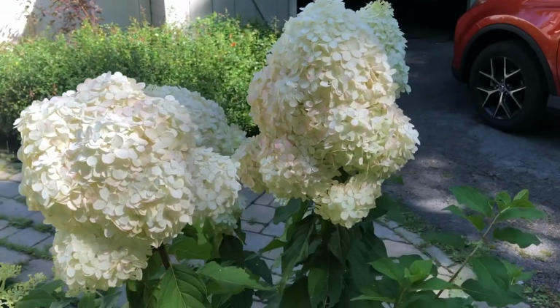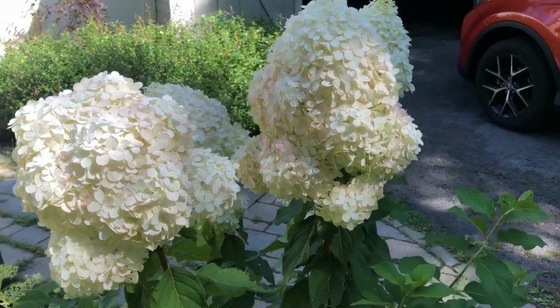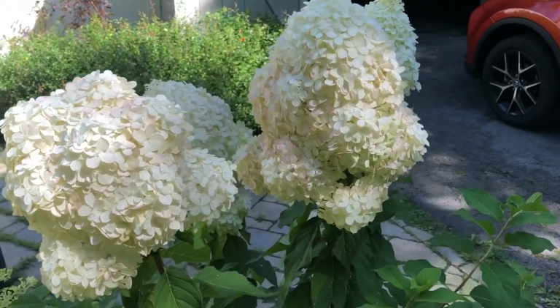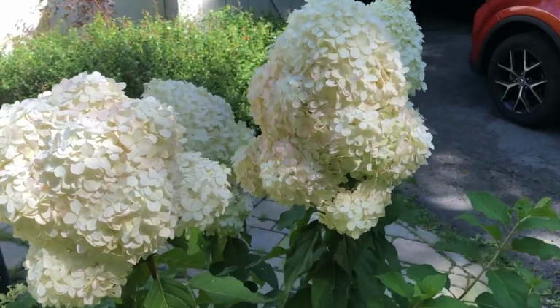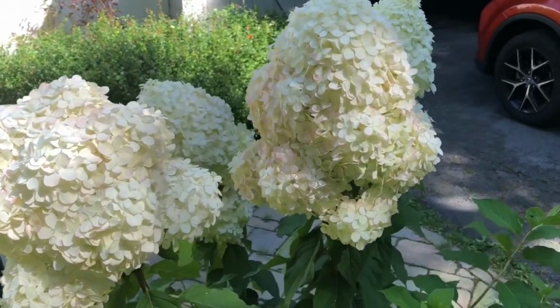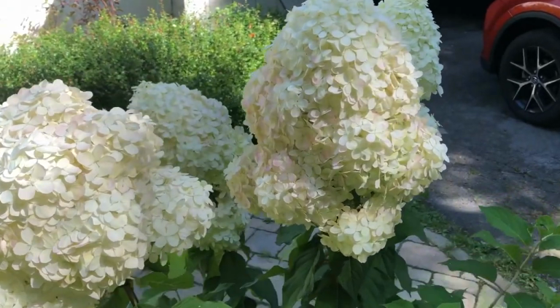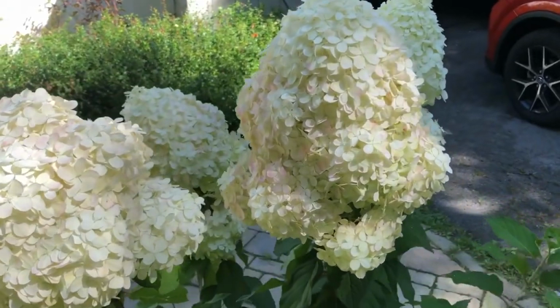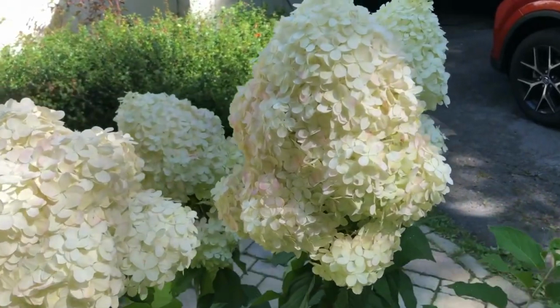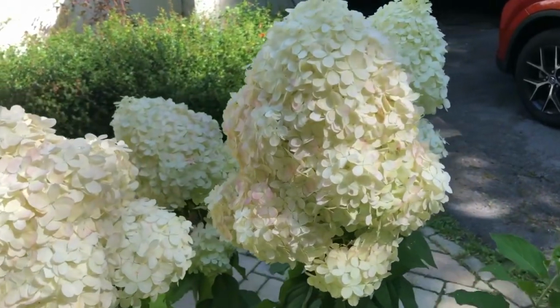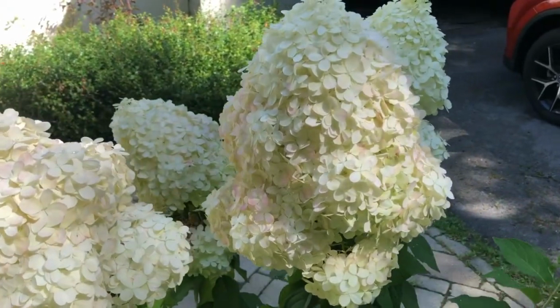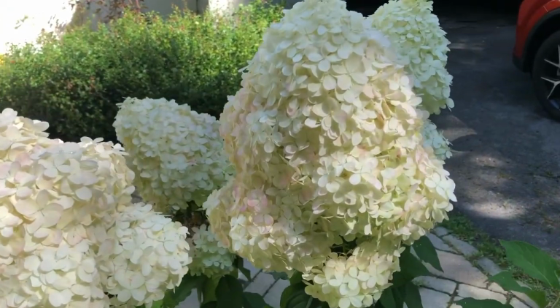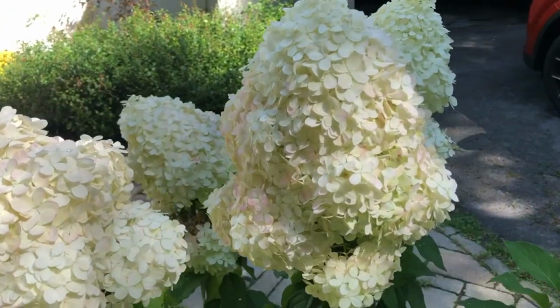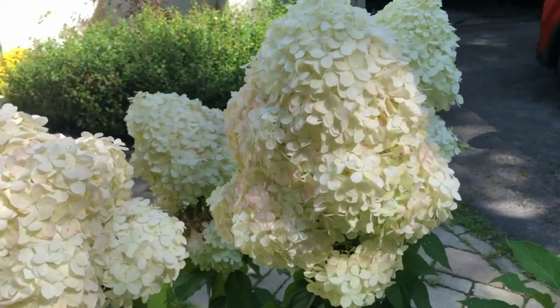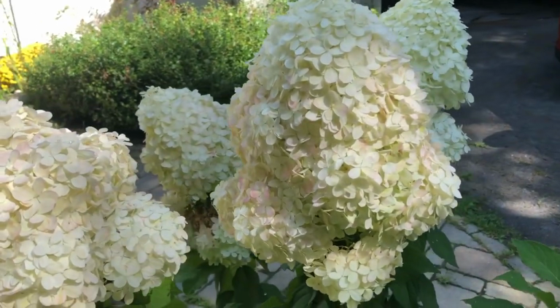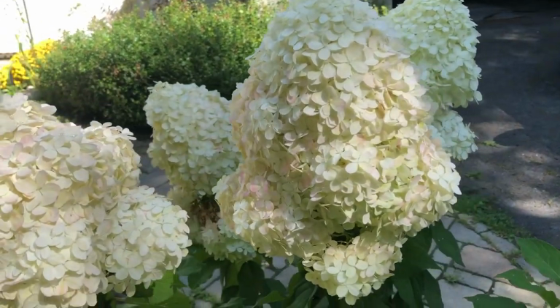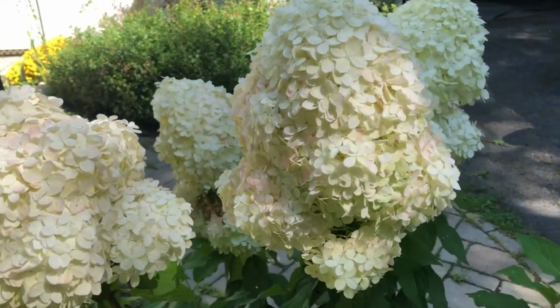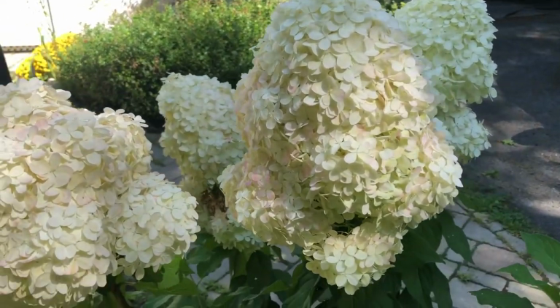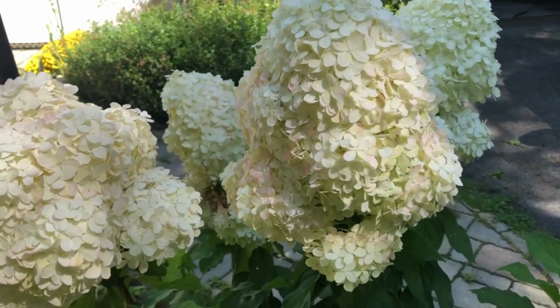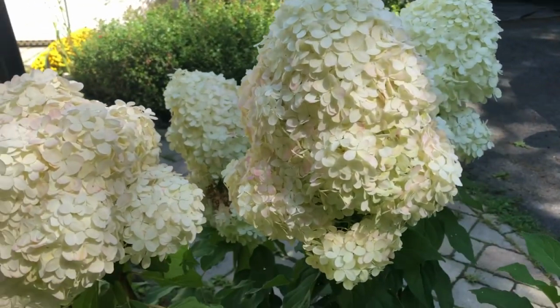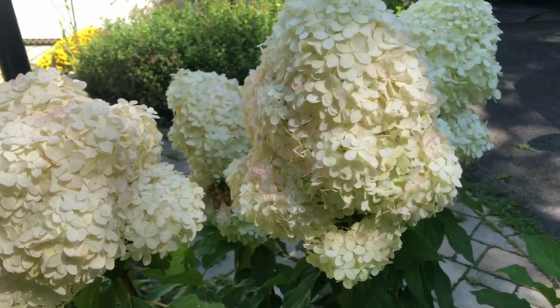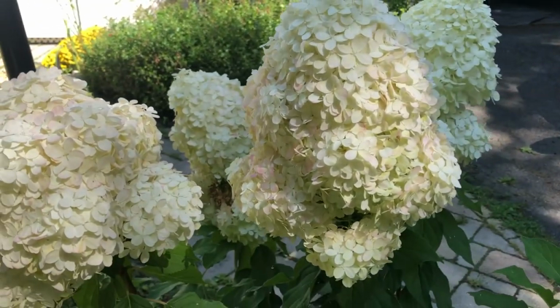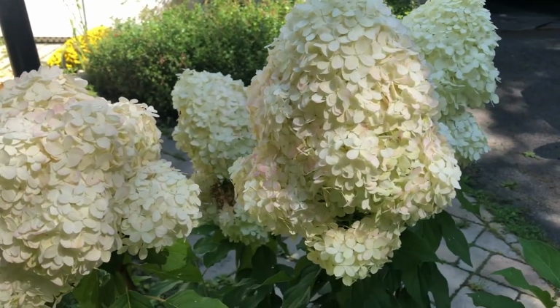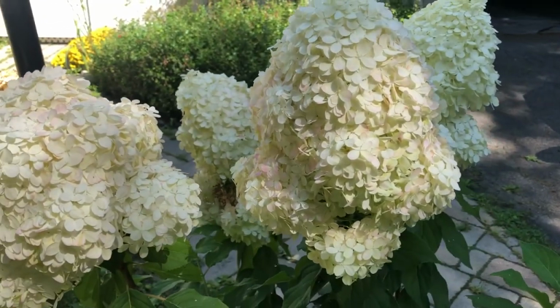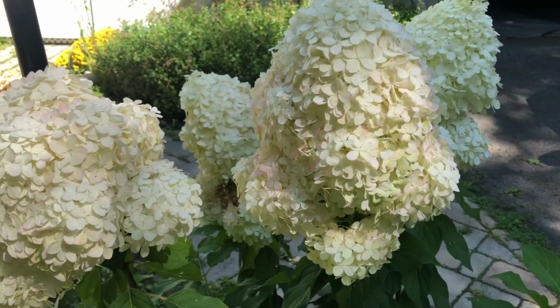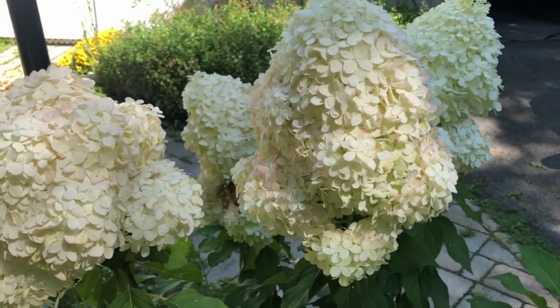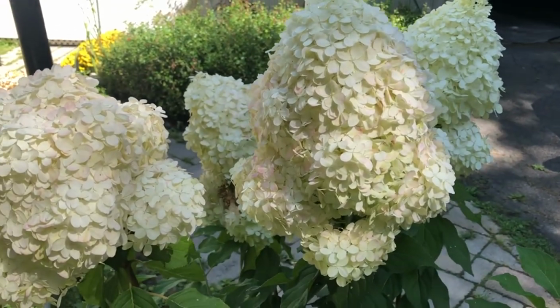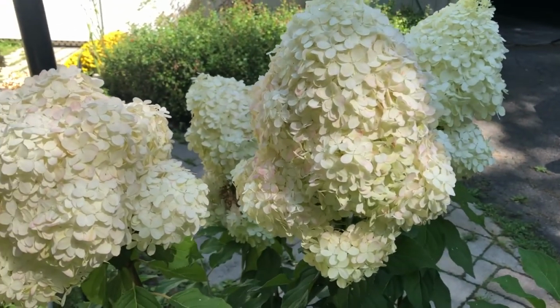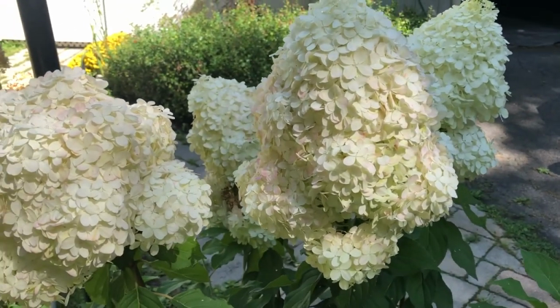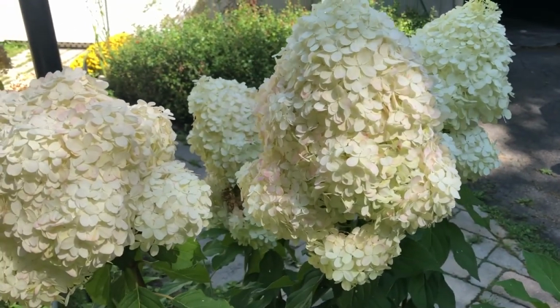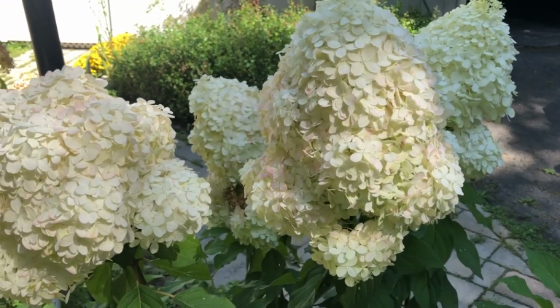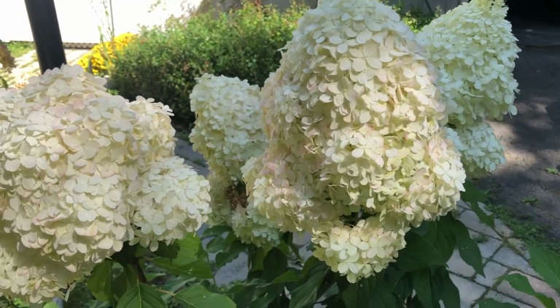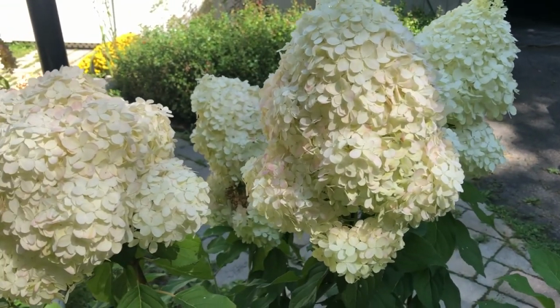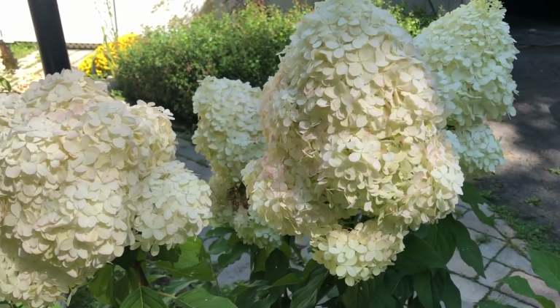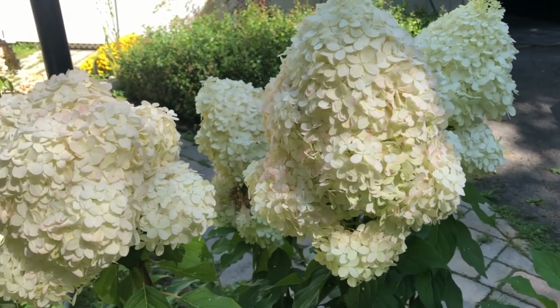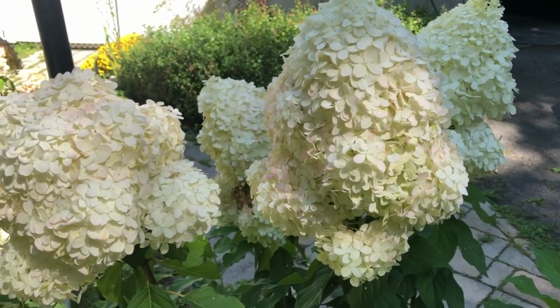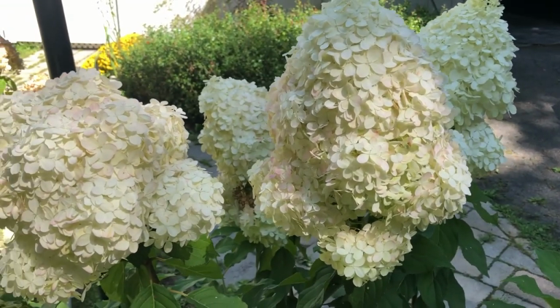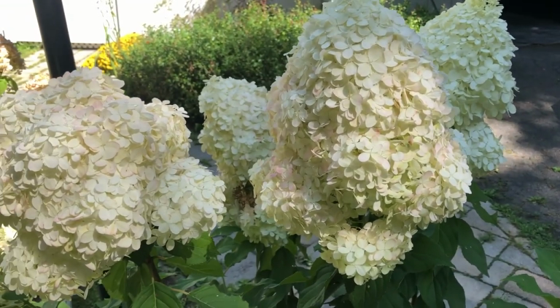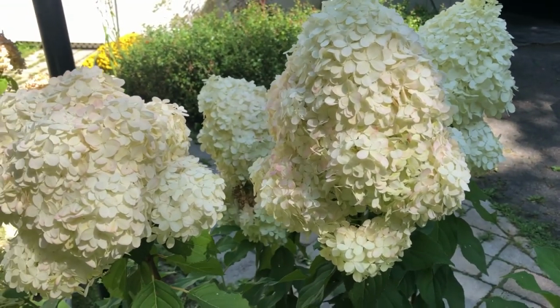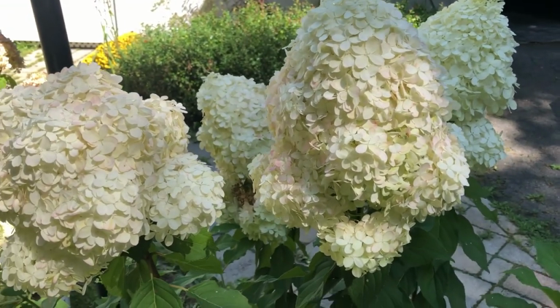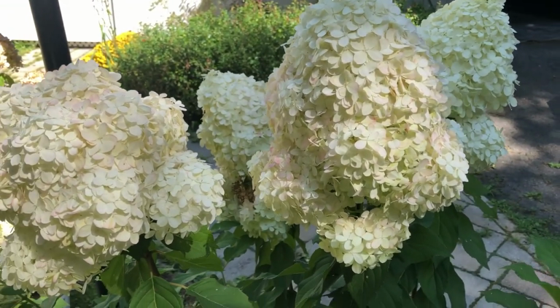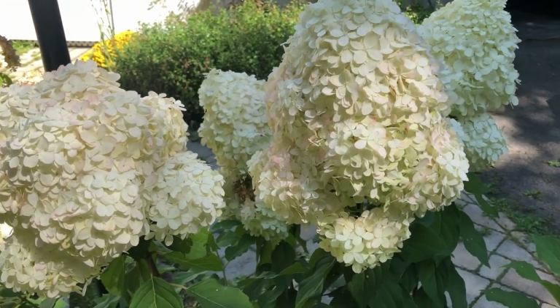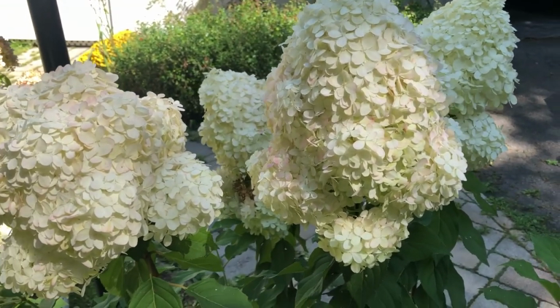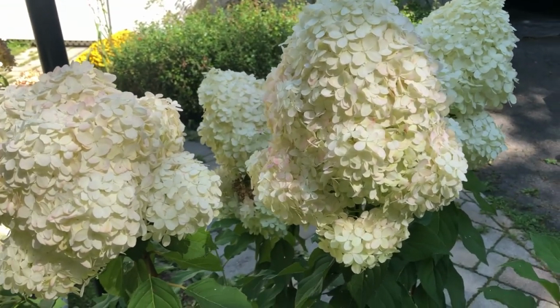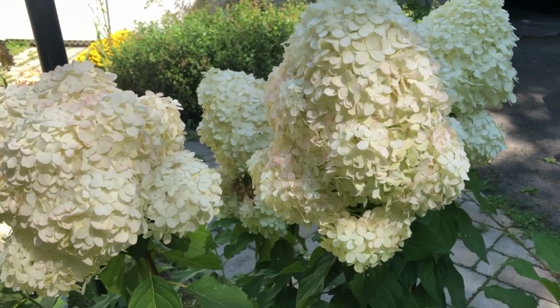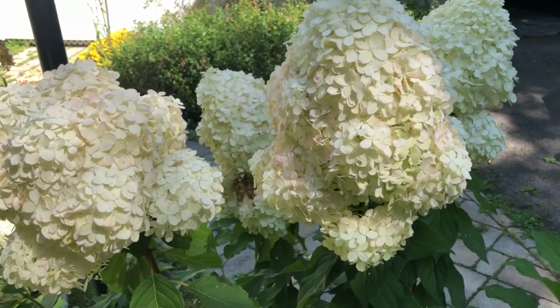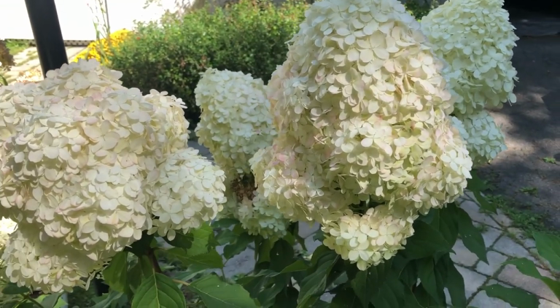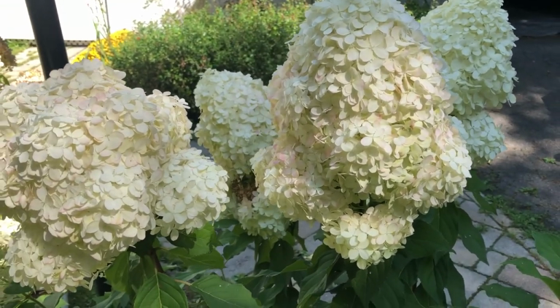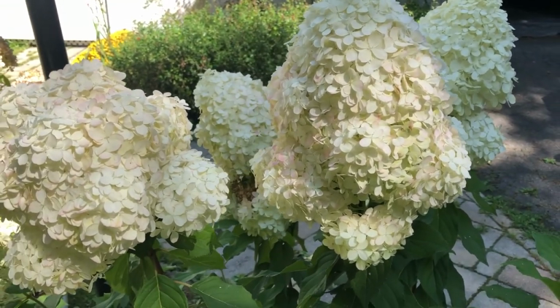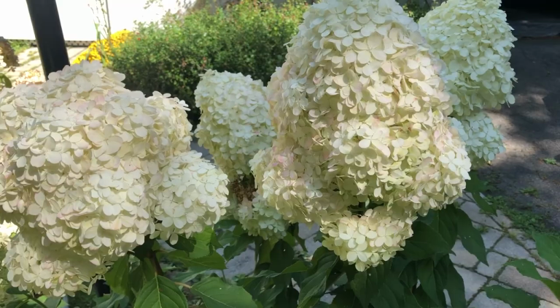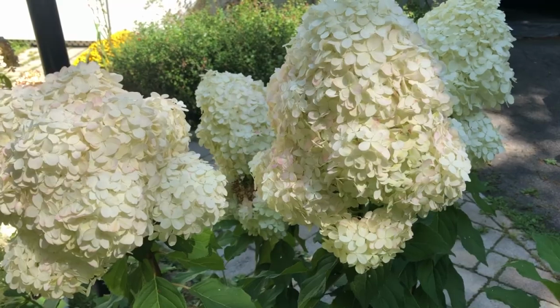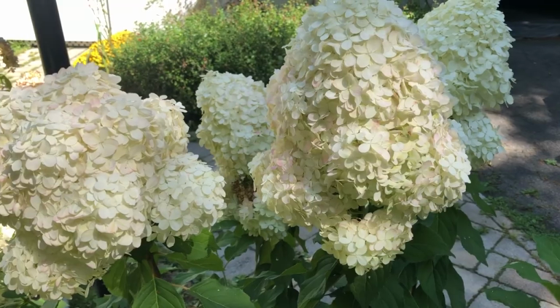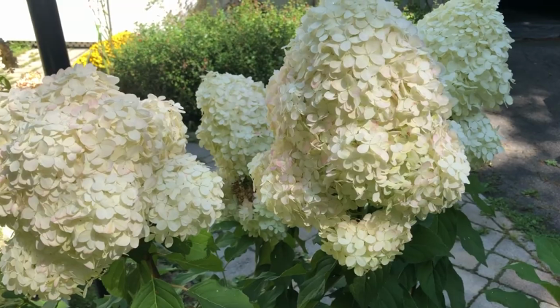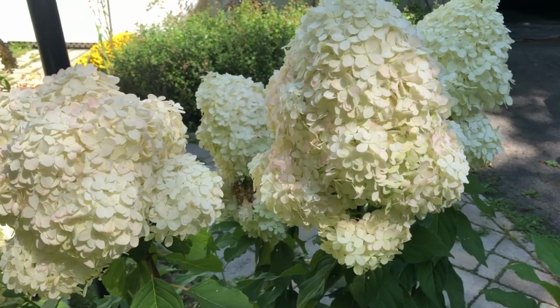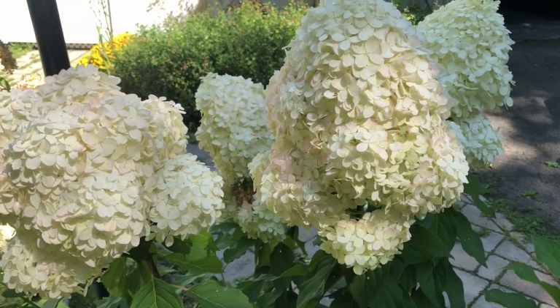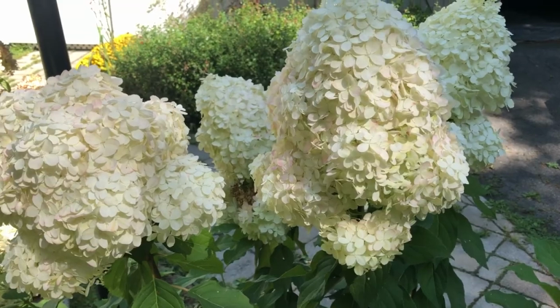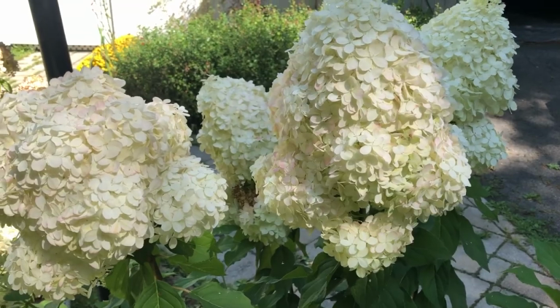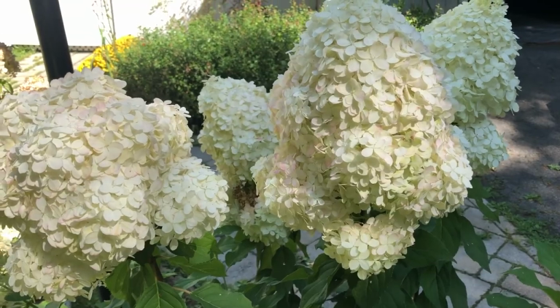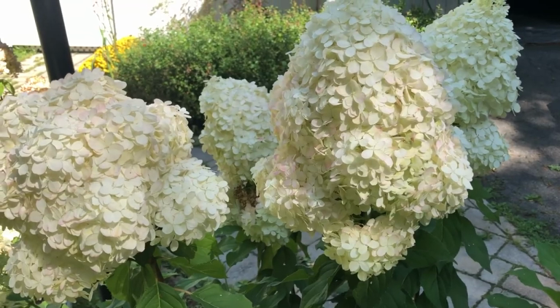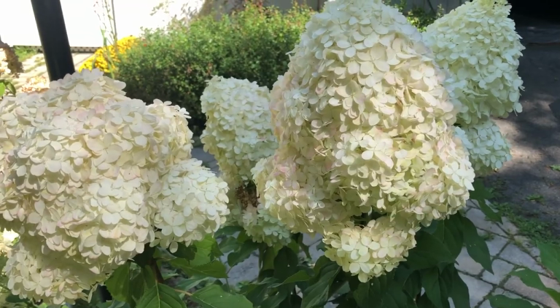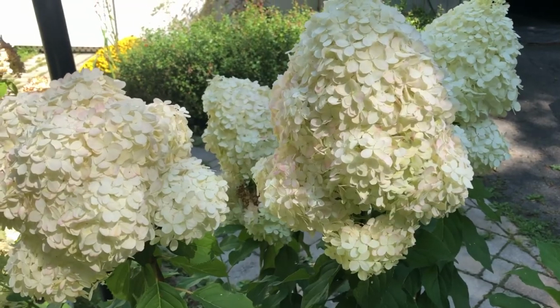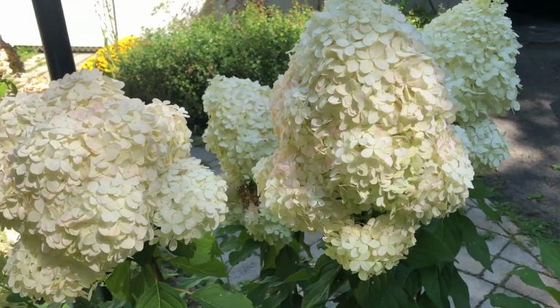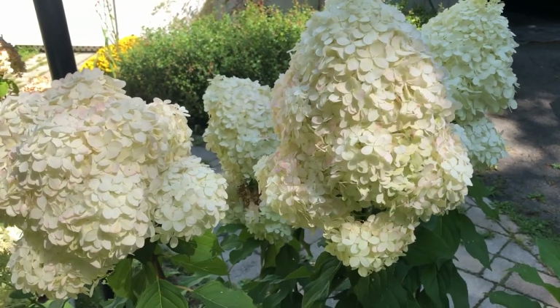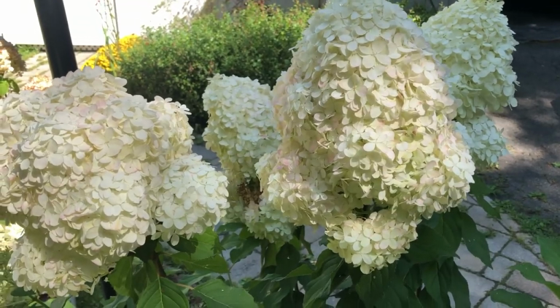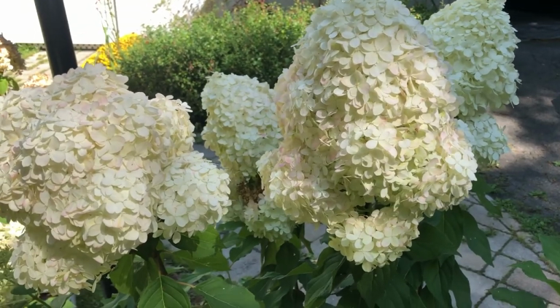Look at this — it is larger than my head. This is huge.